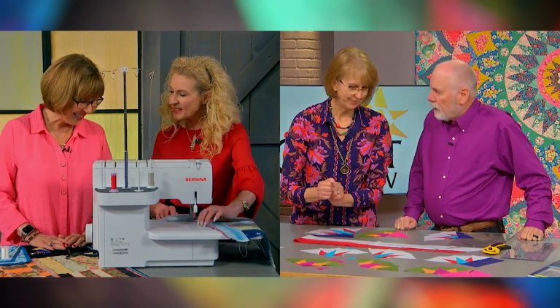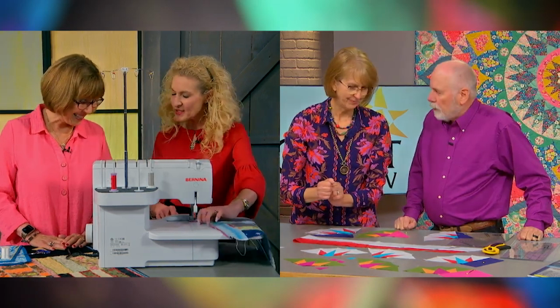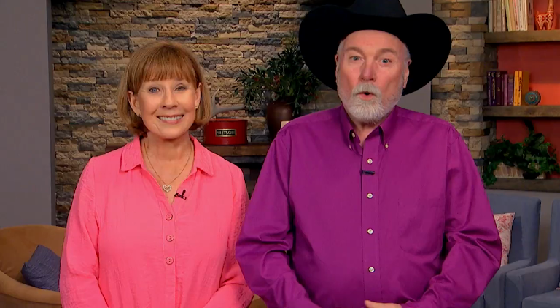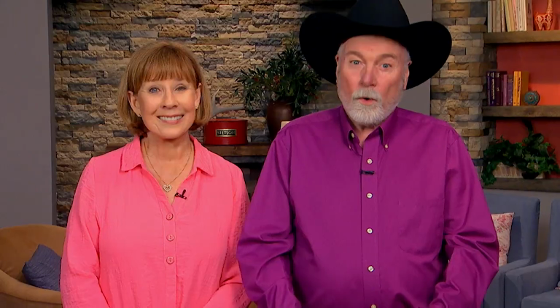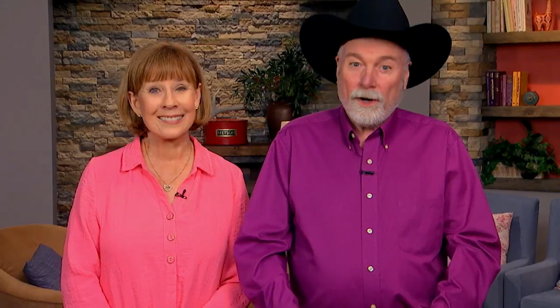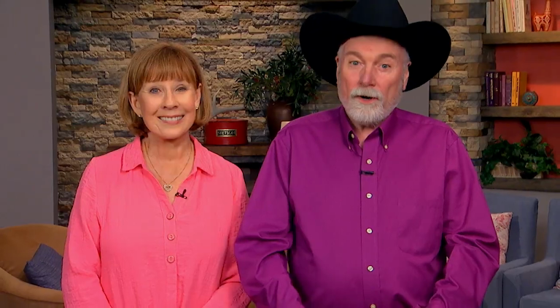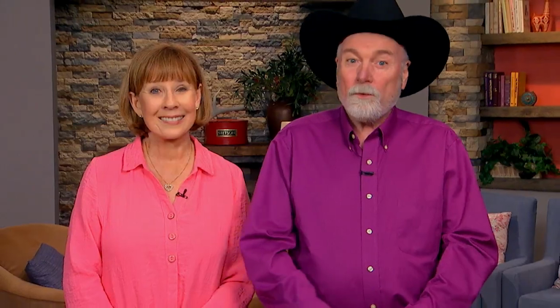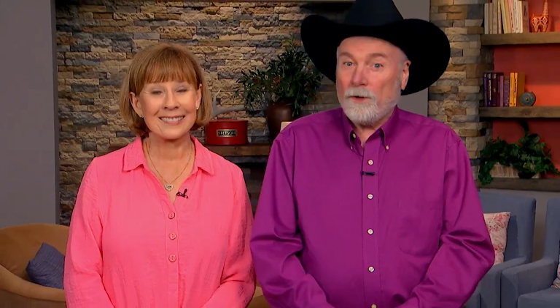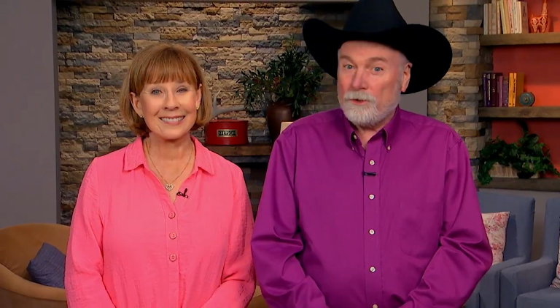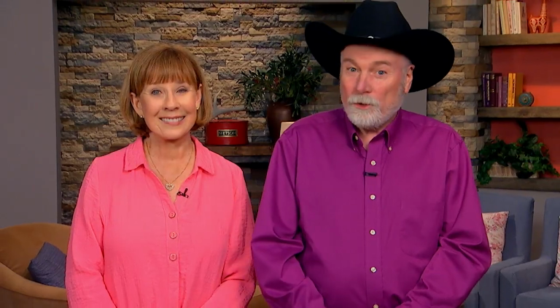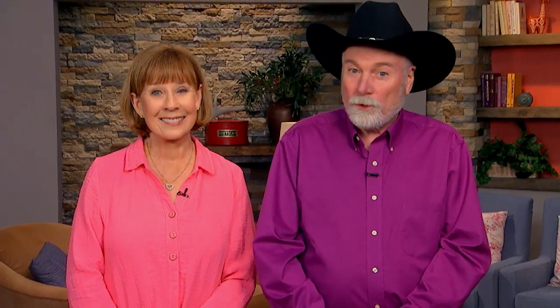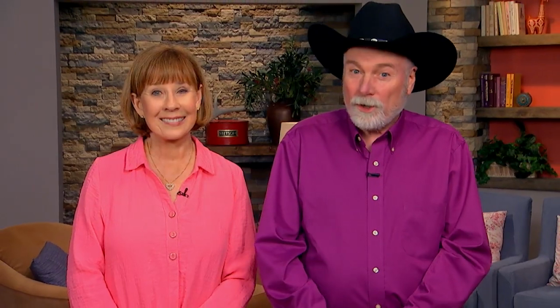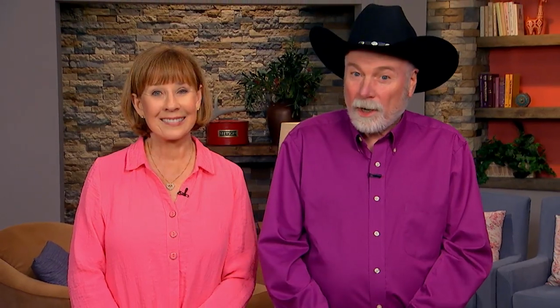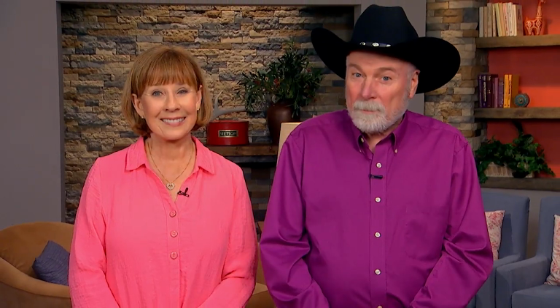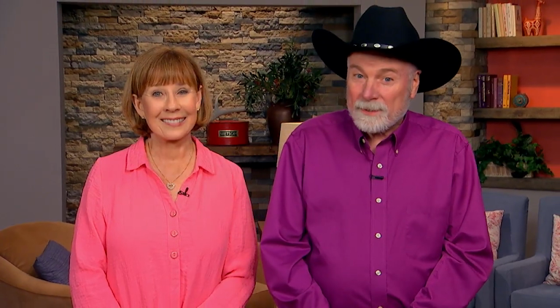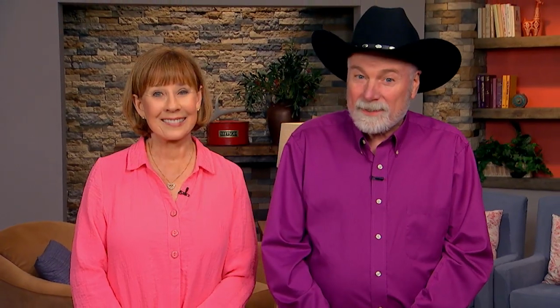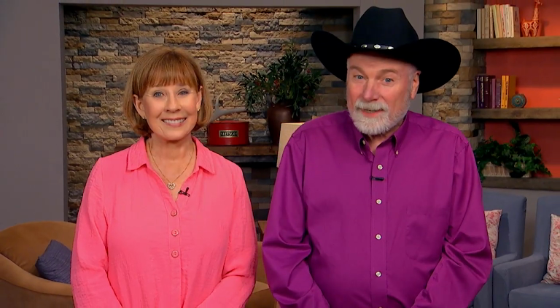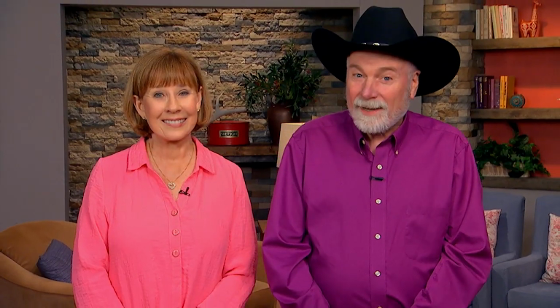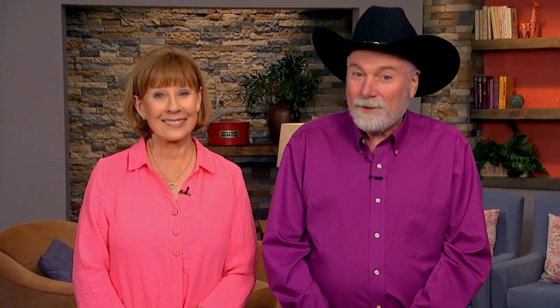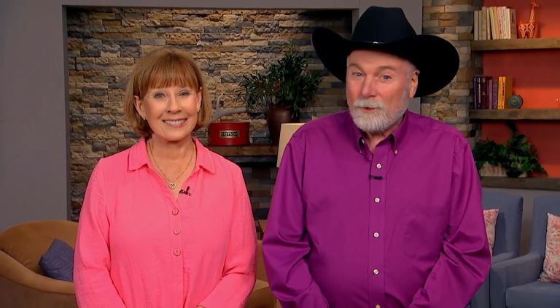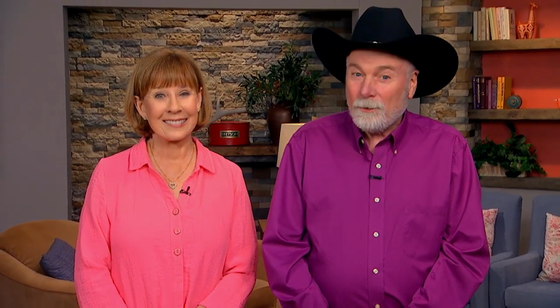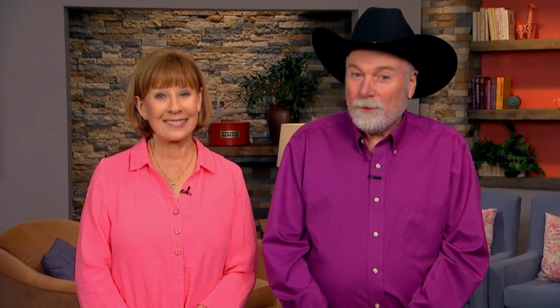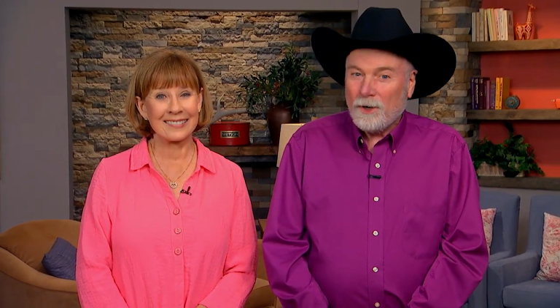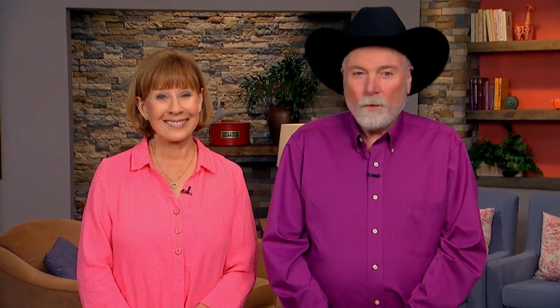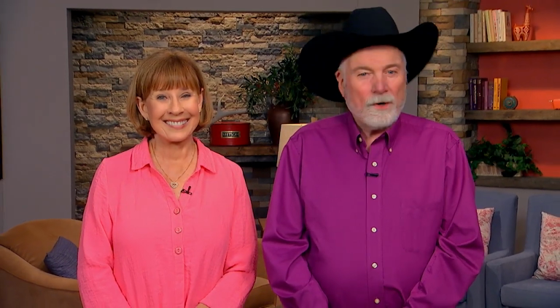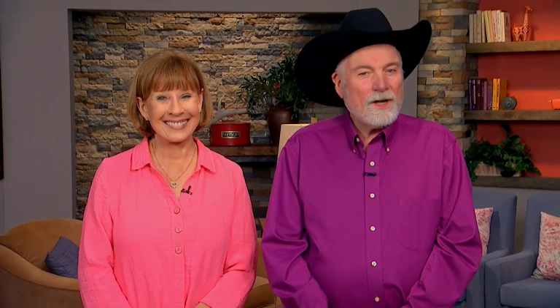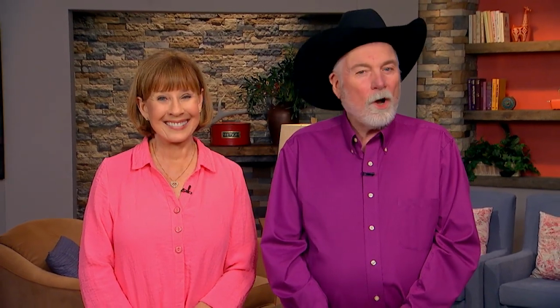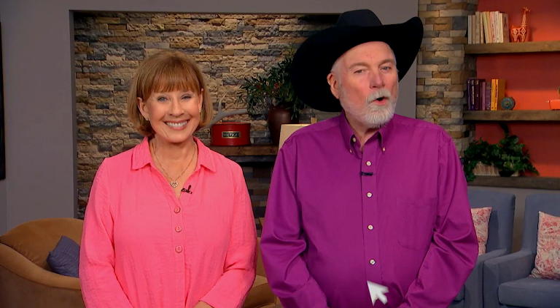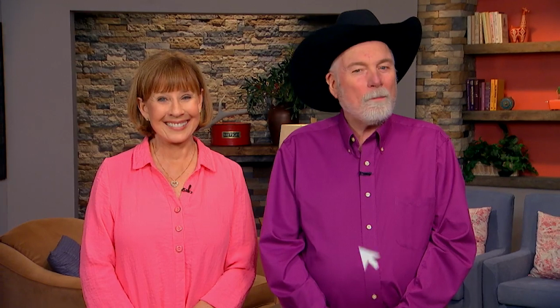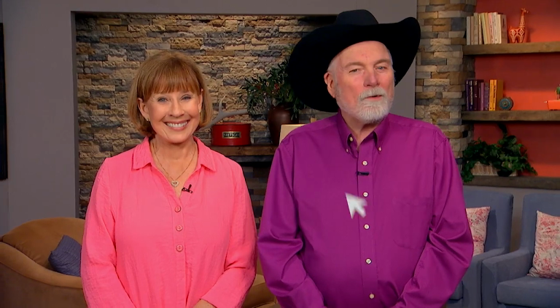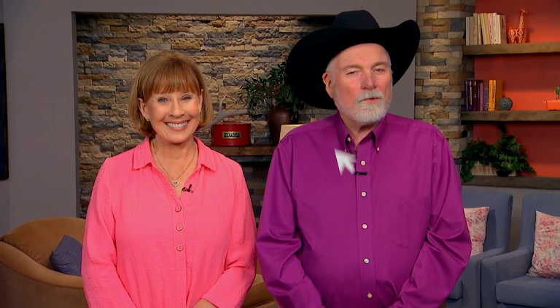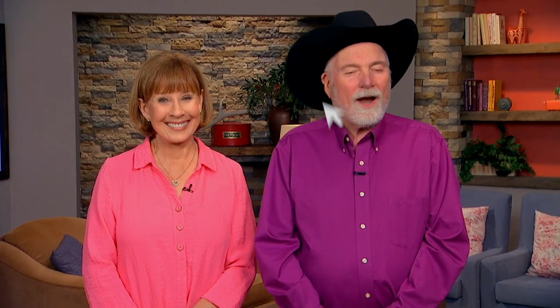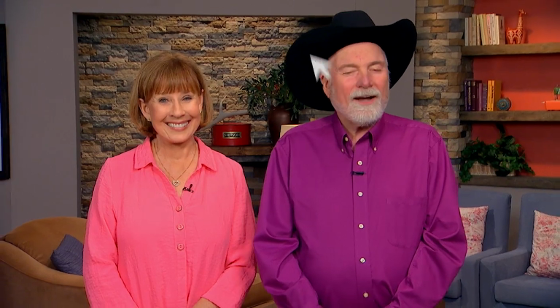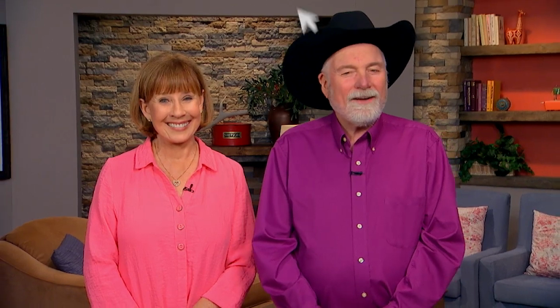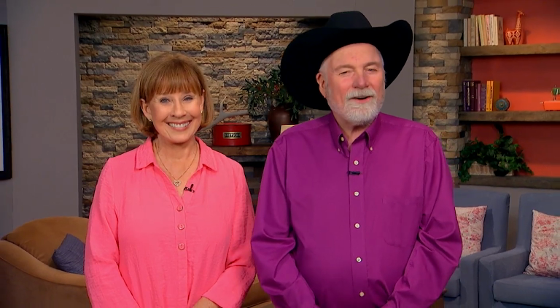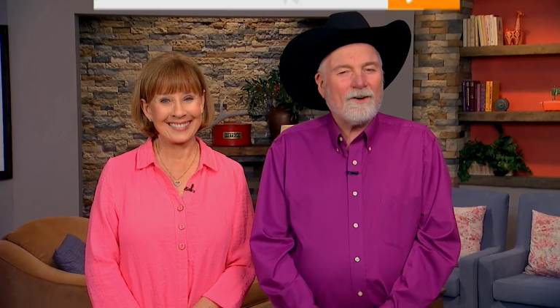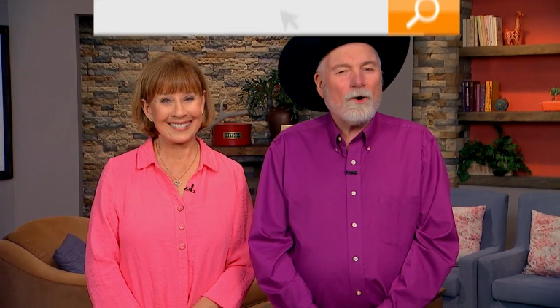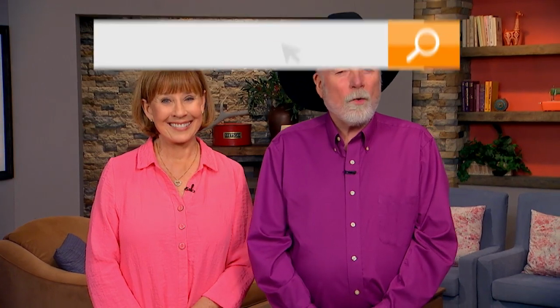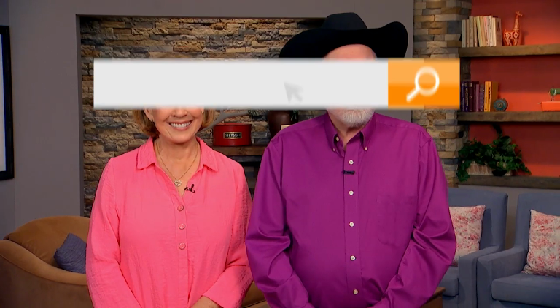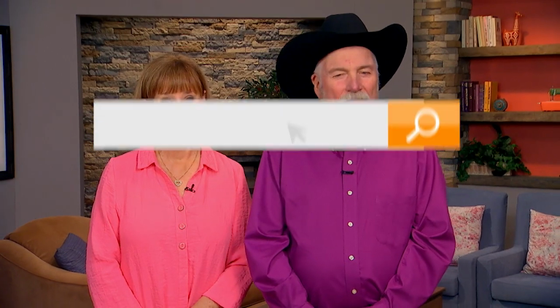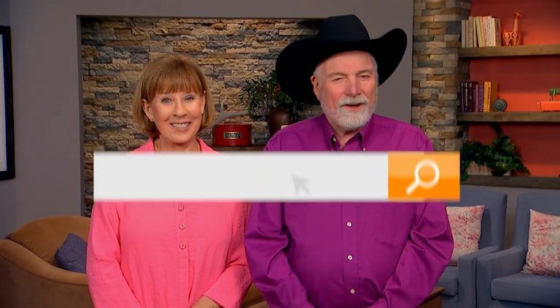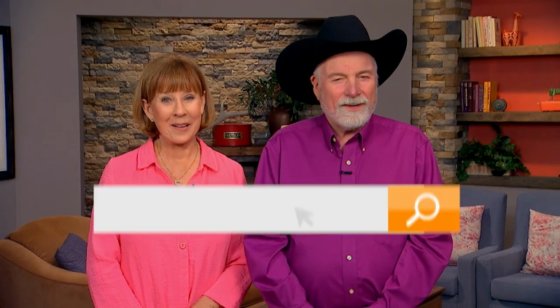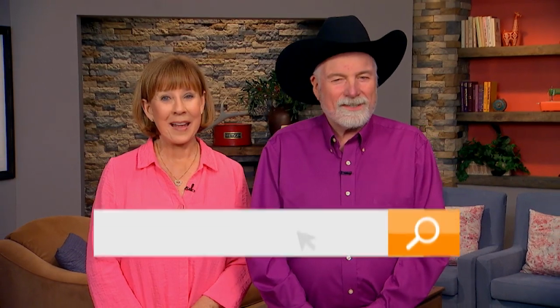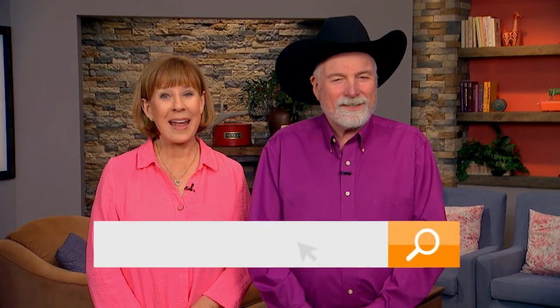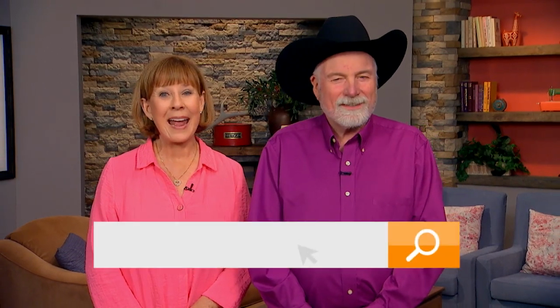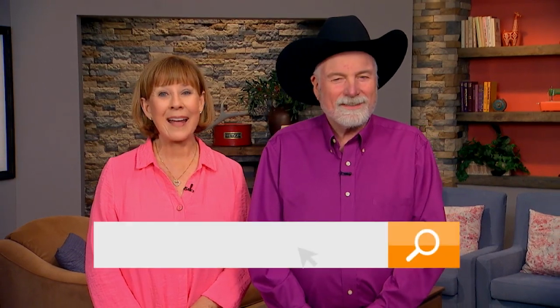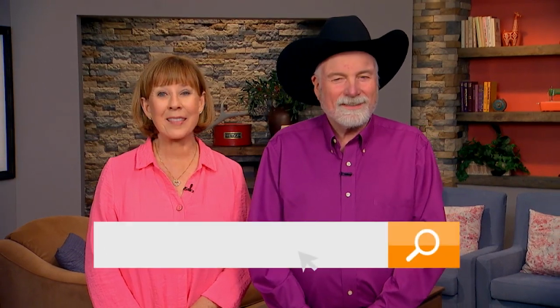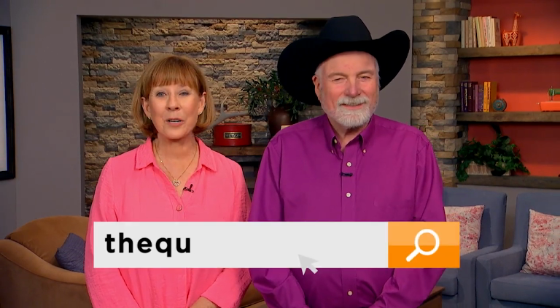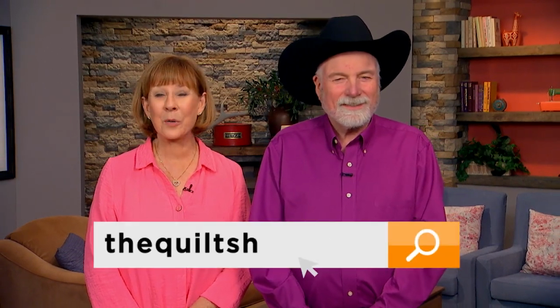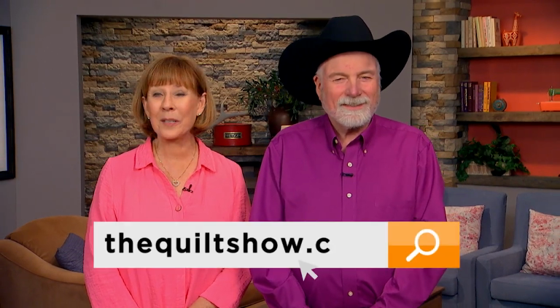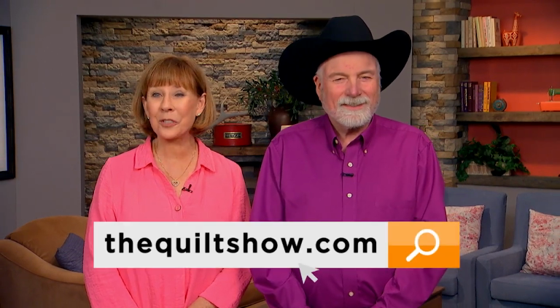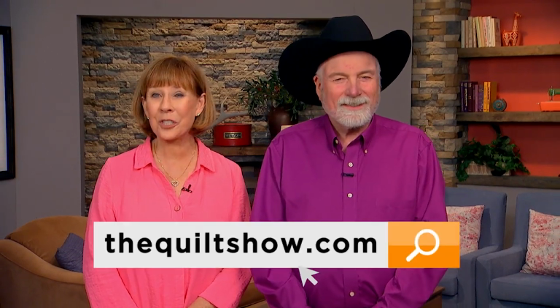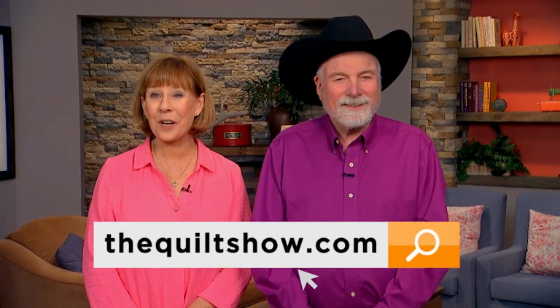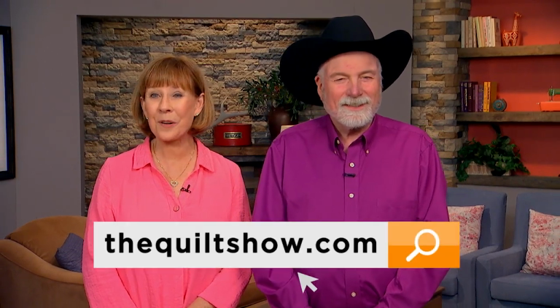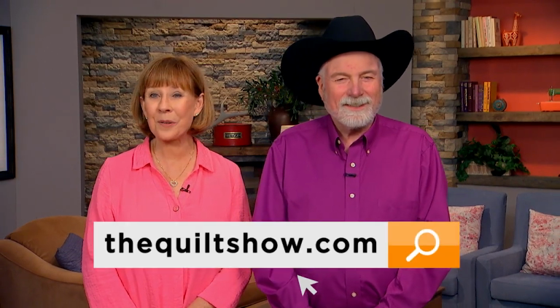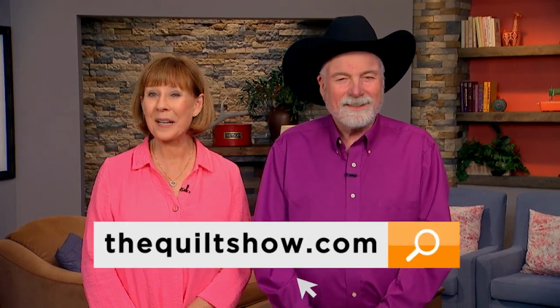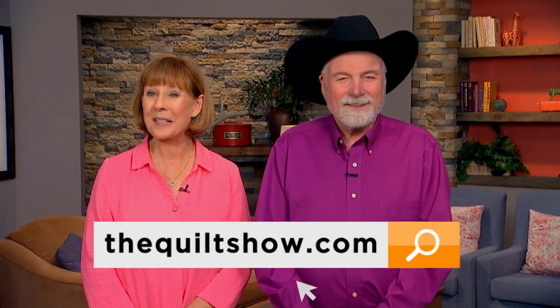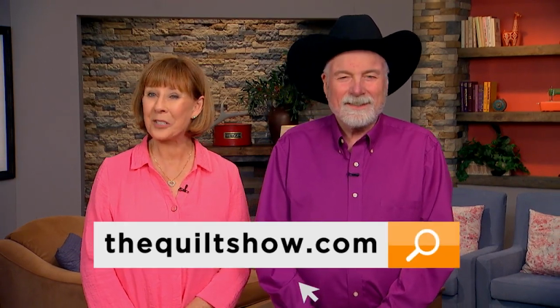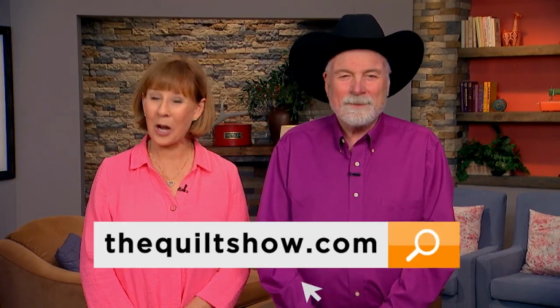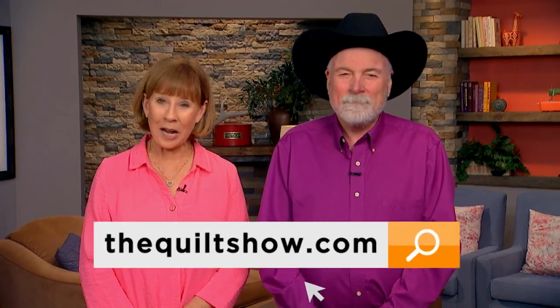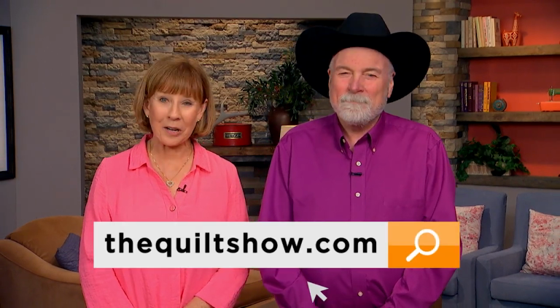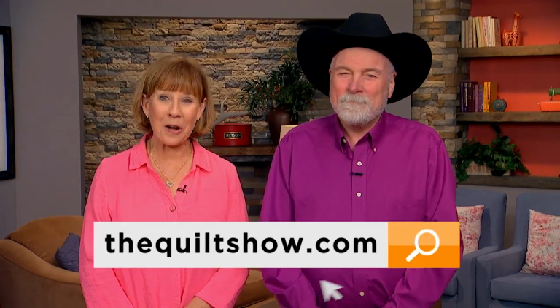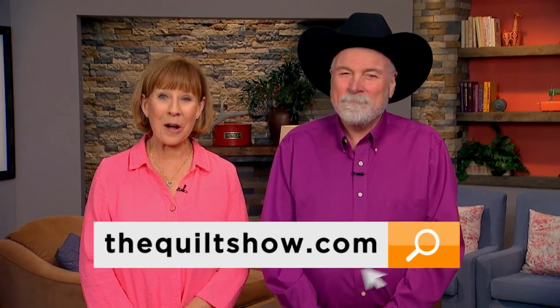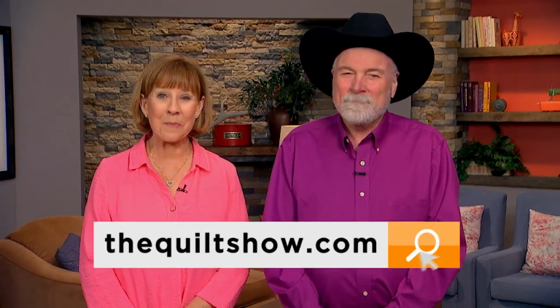Where will your compass take you? We hope right here with us at thequiltshow.com.